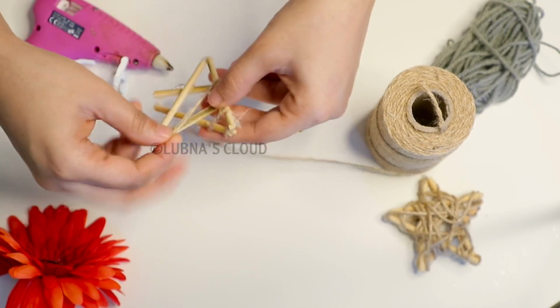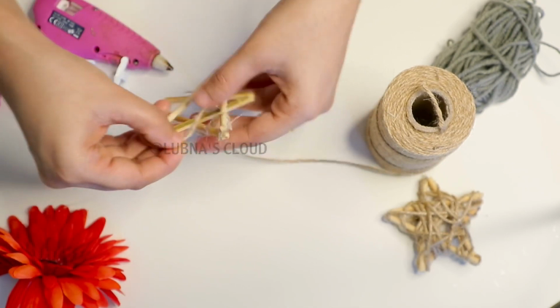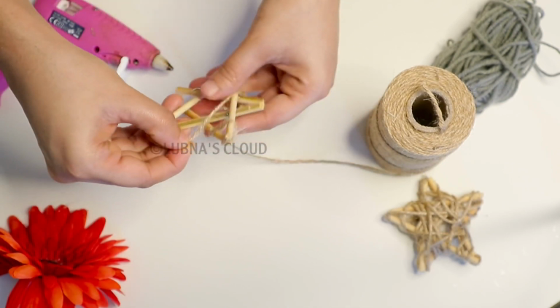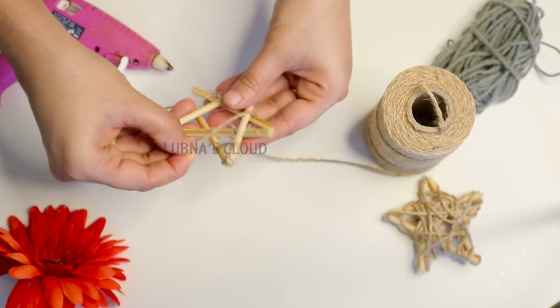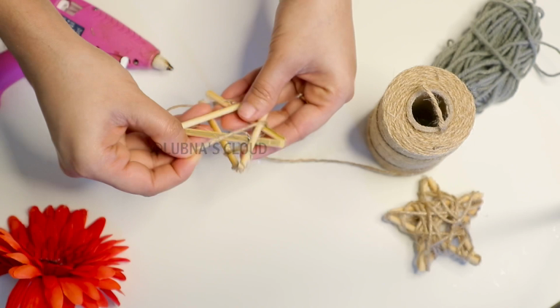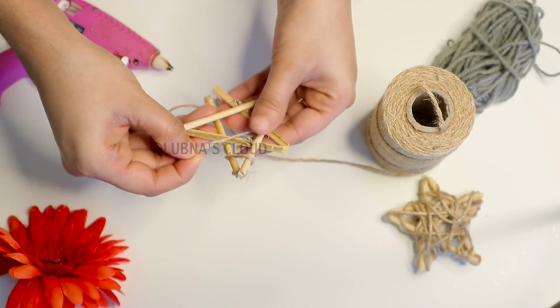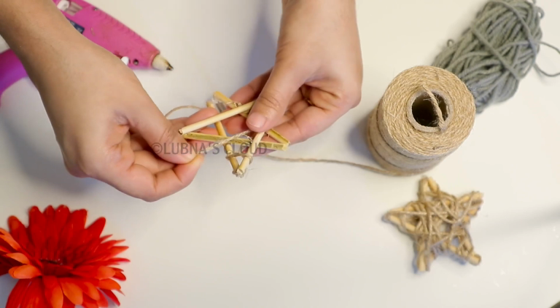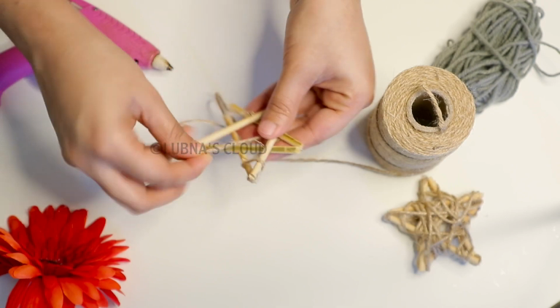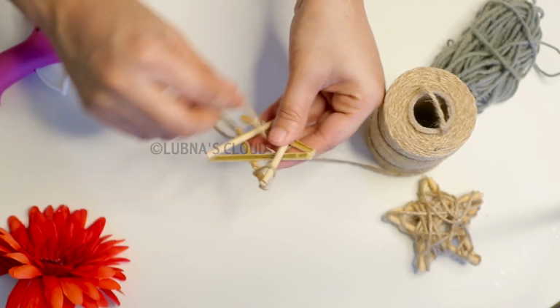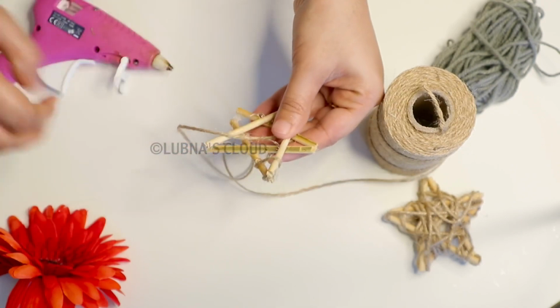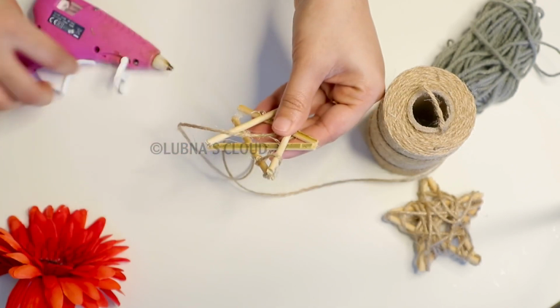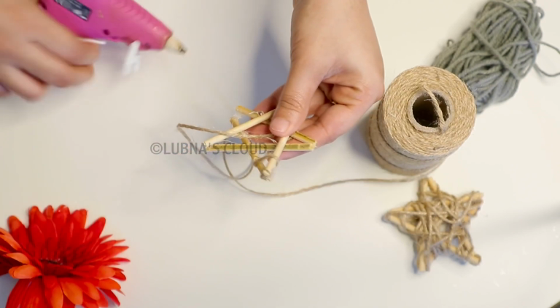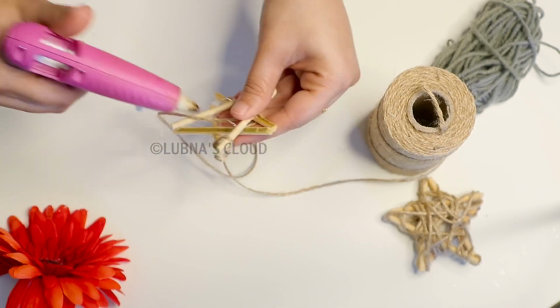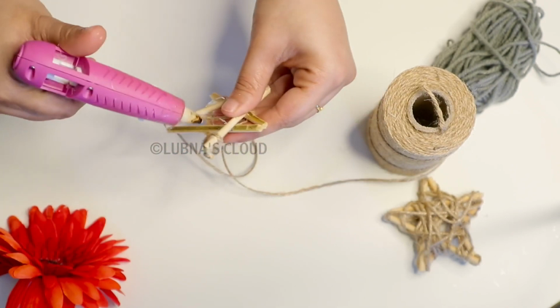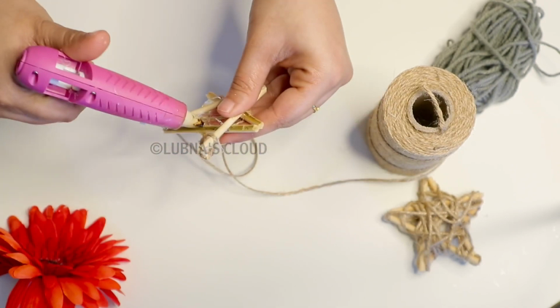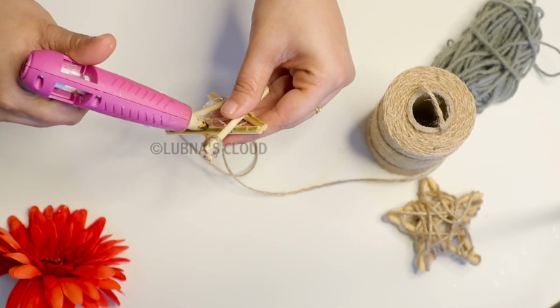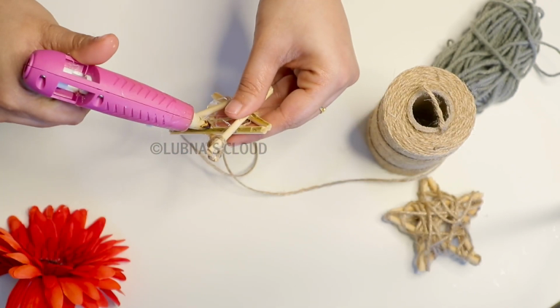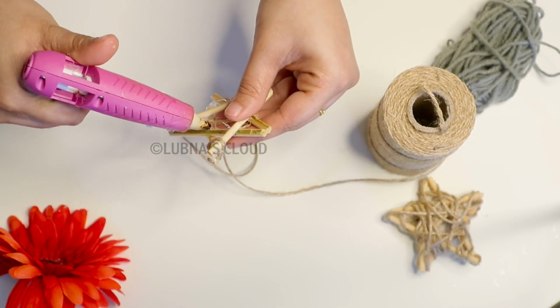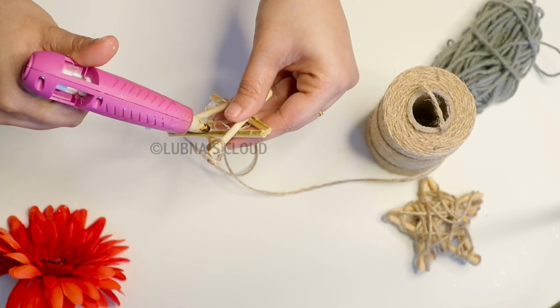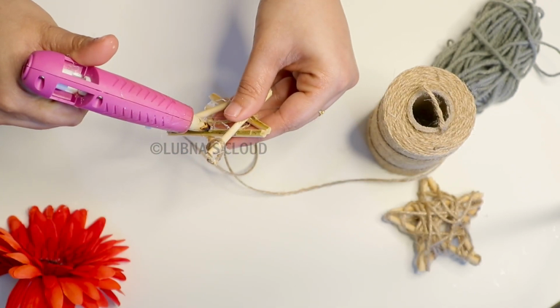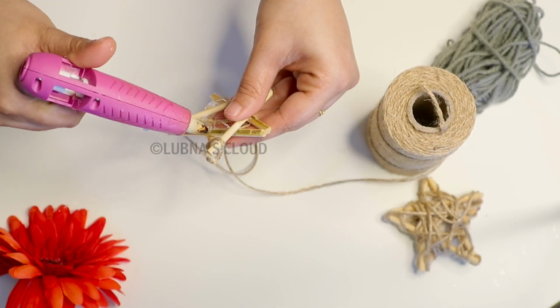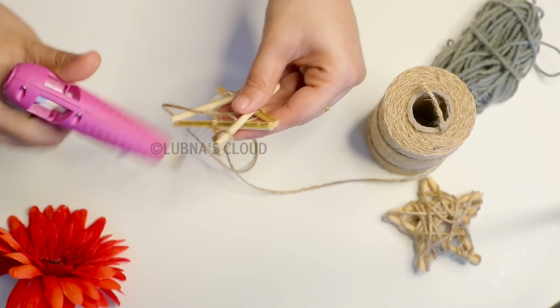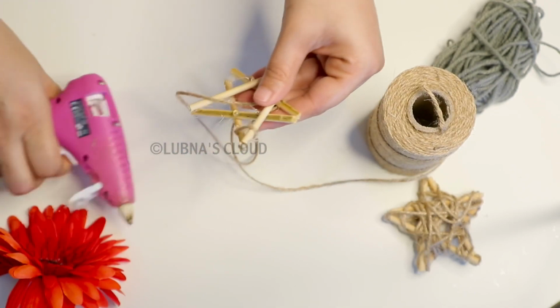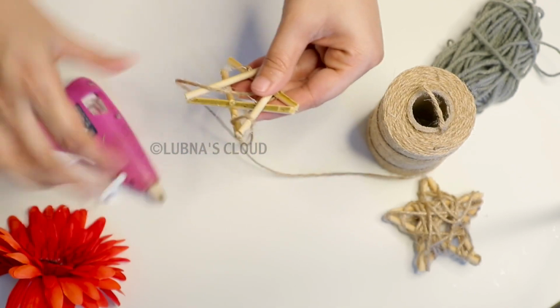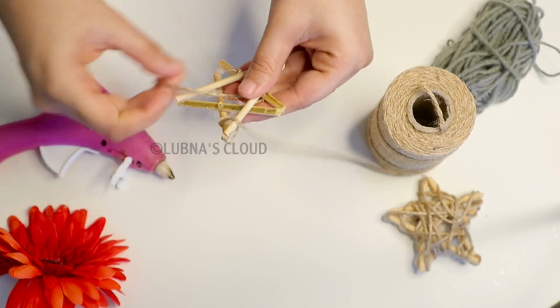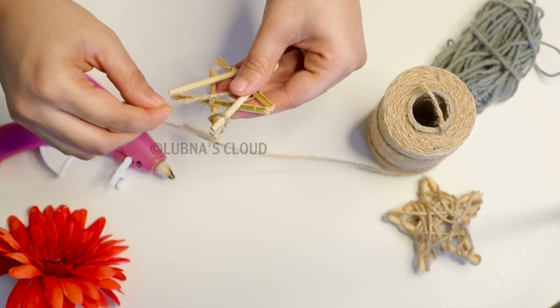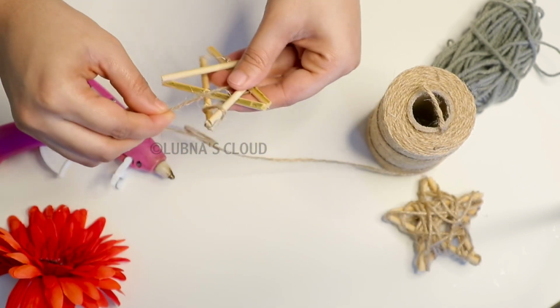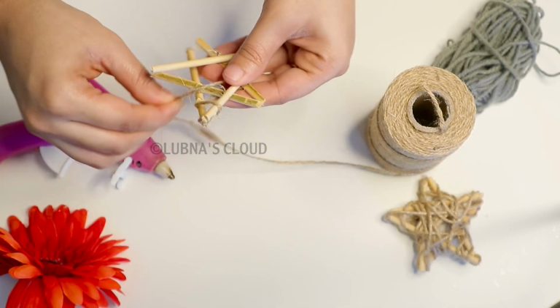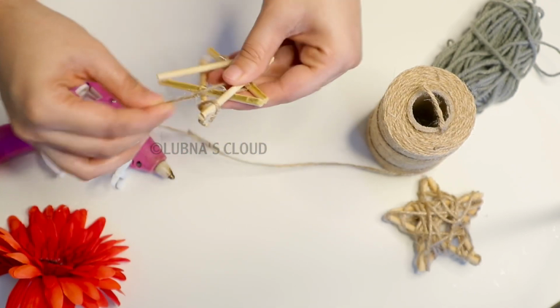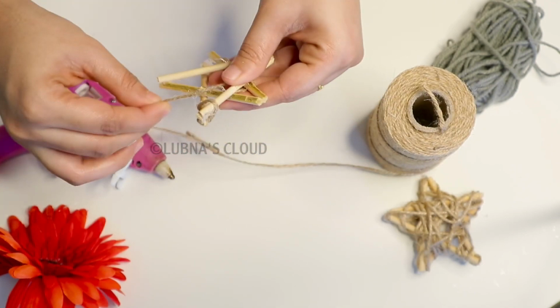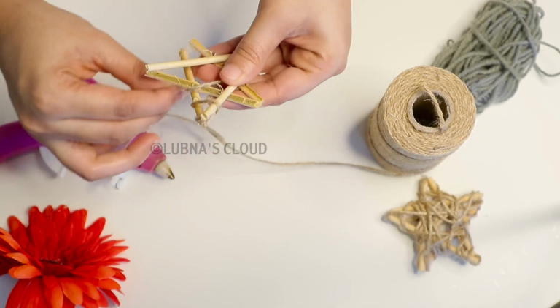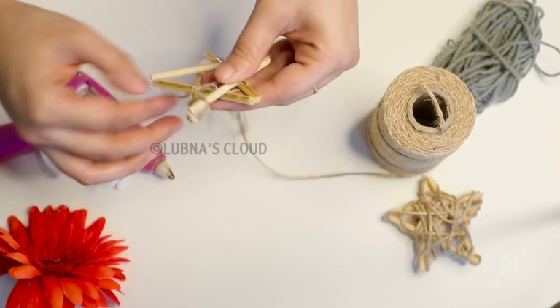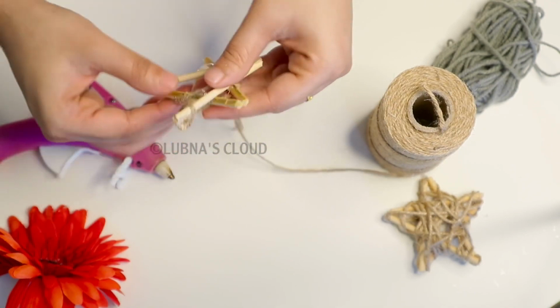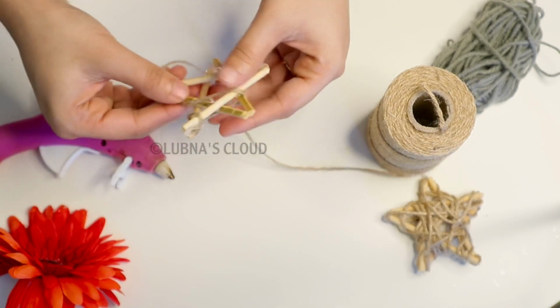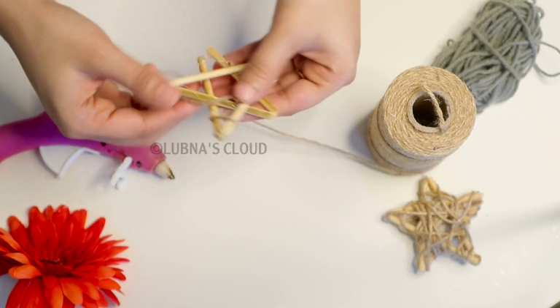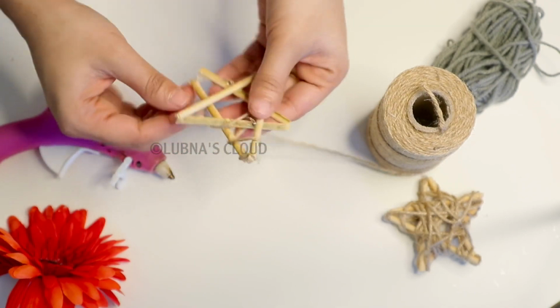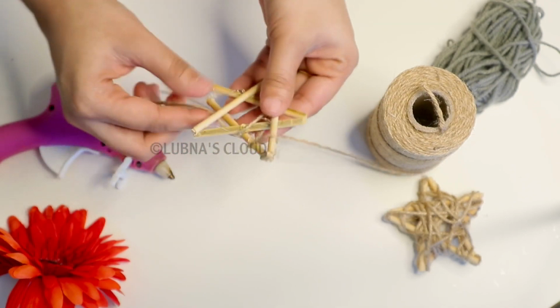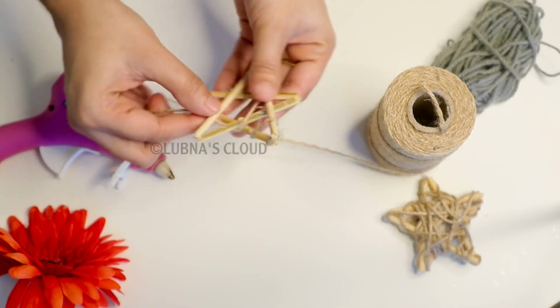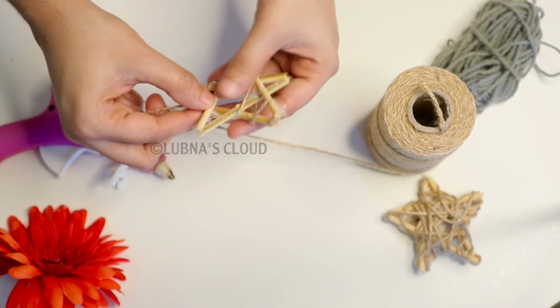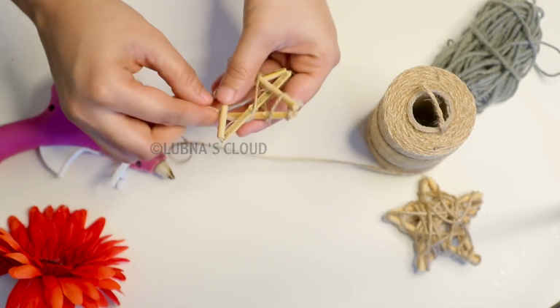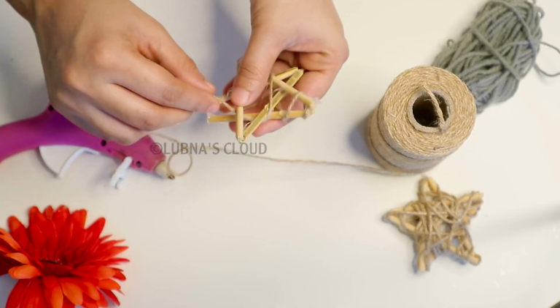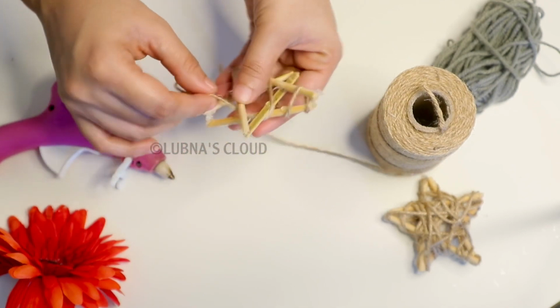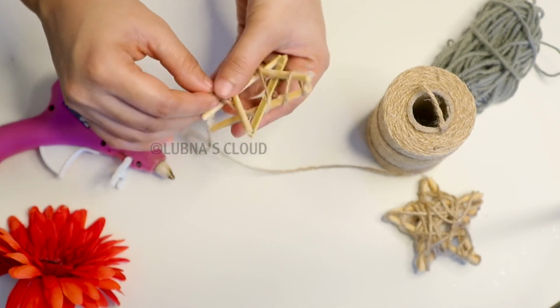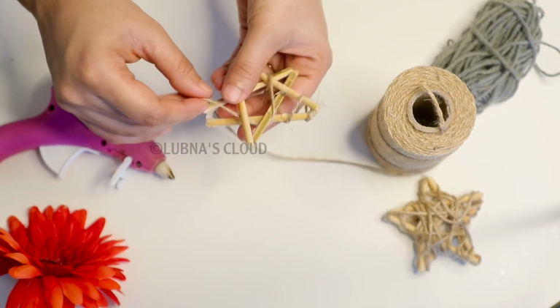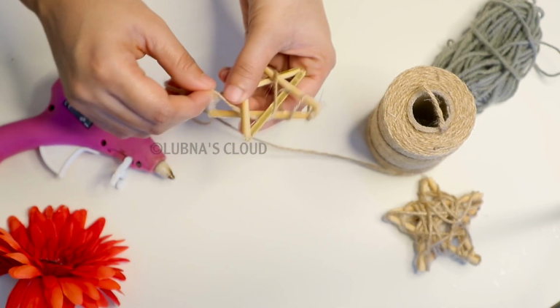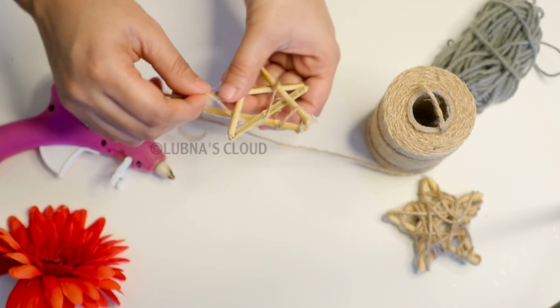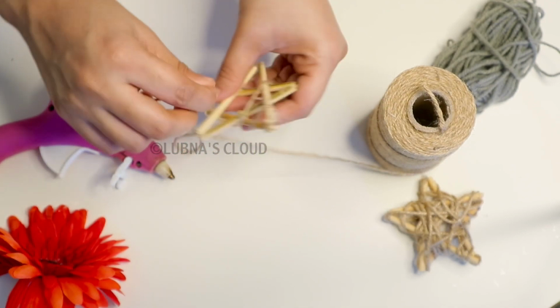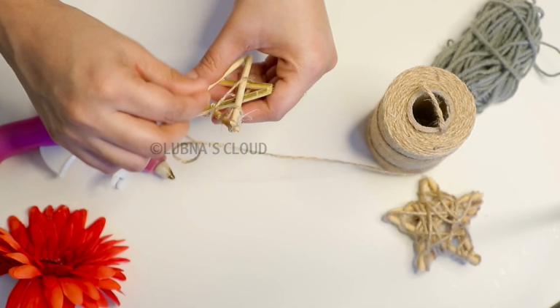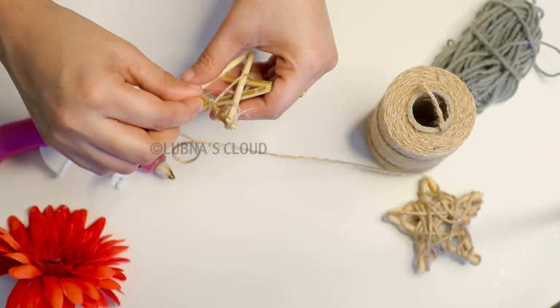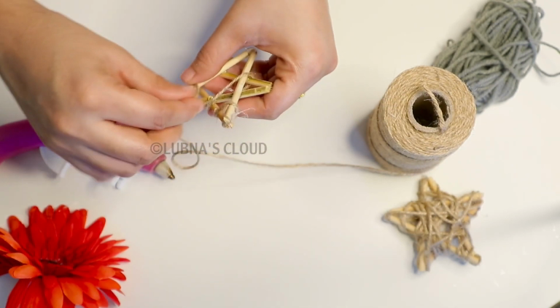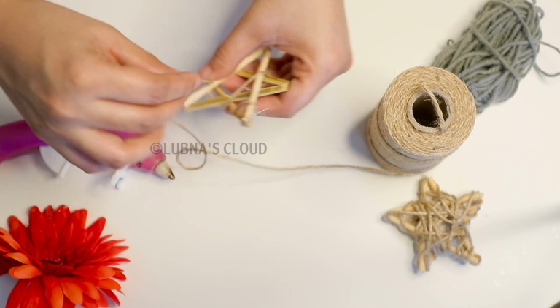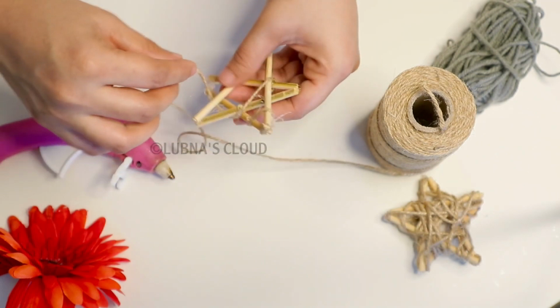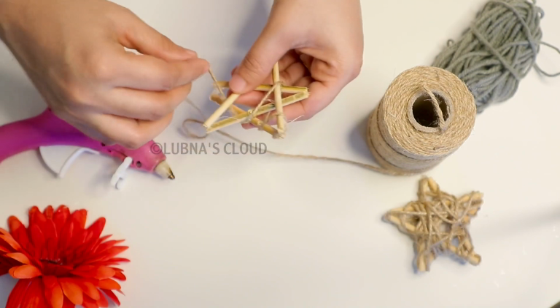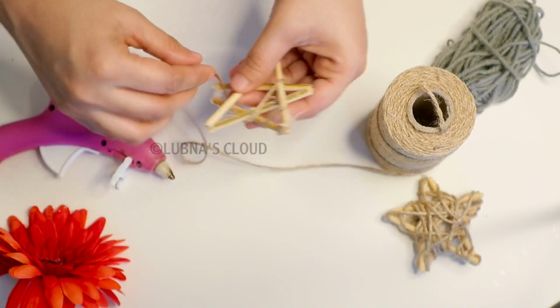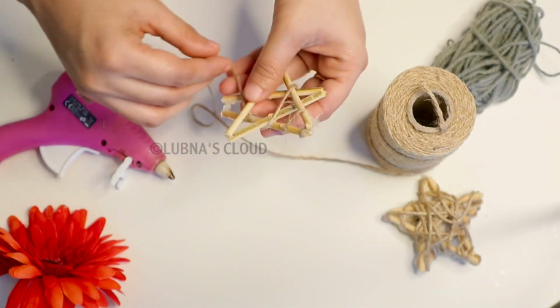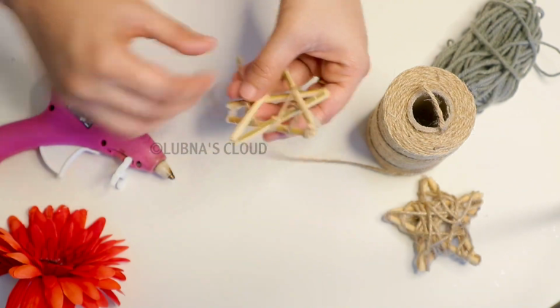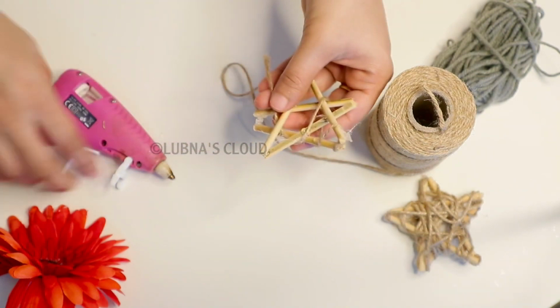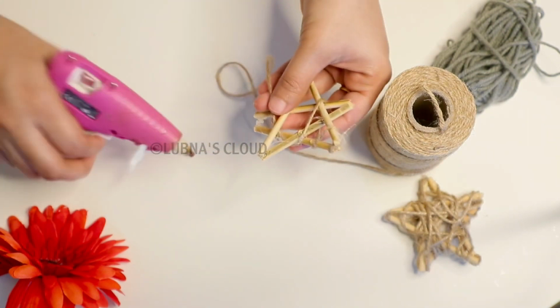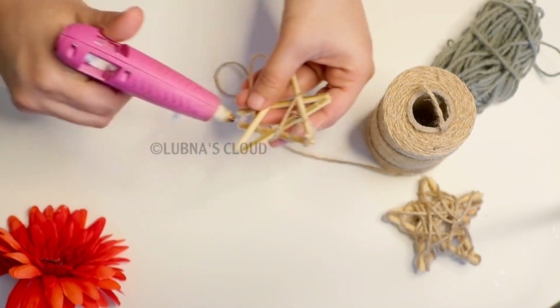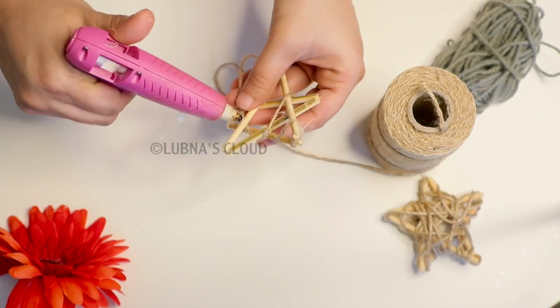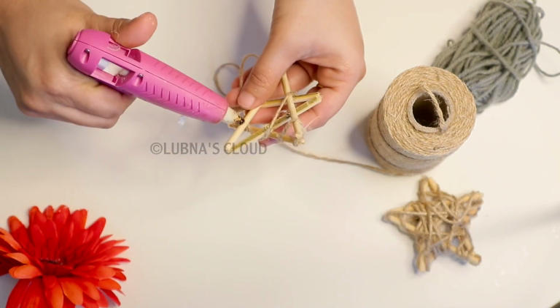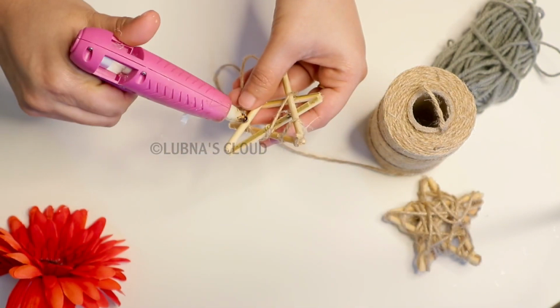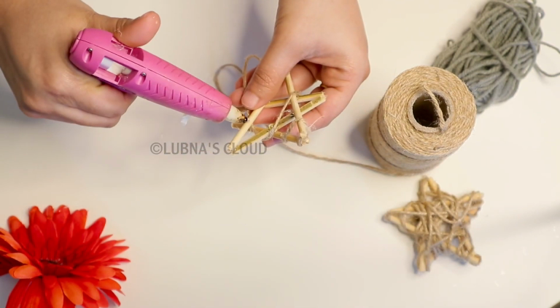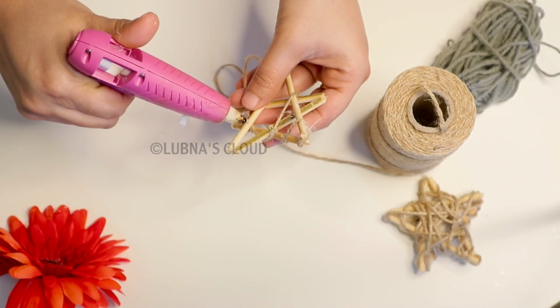I will use it as a Christmas tree decoration. I will use it for home decor.